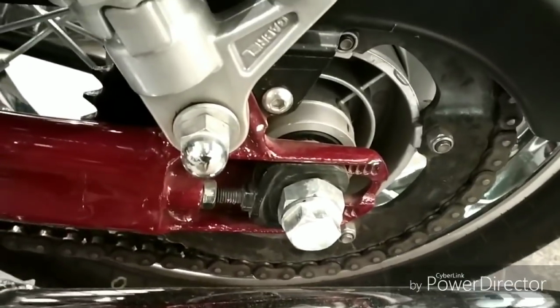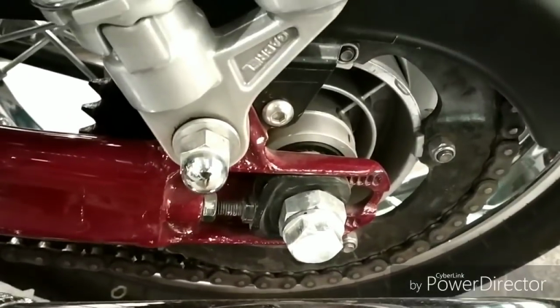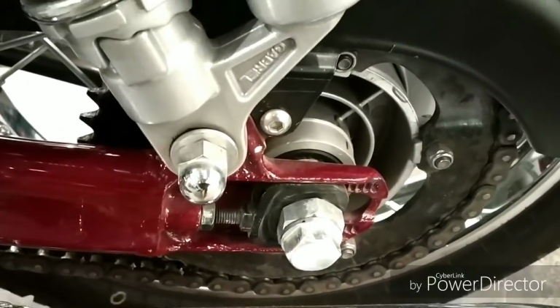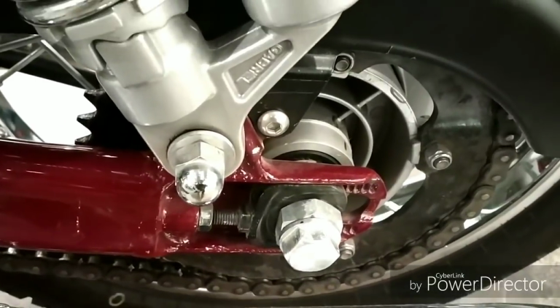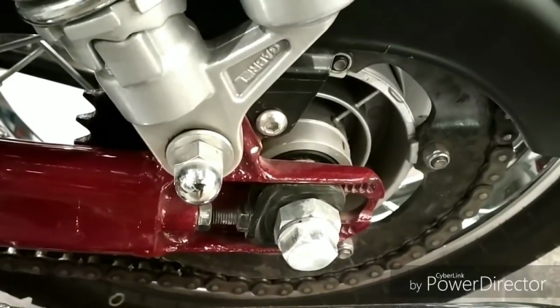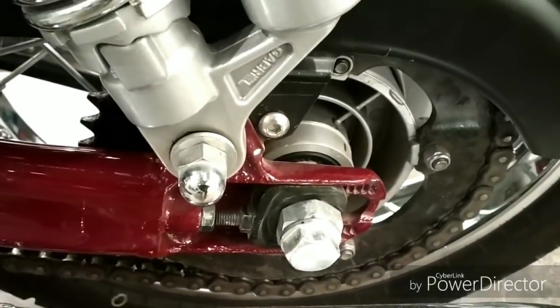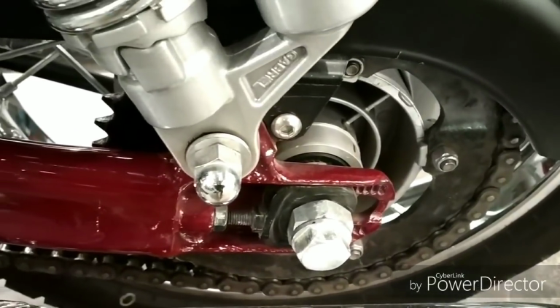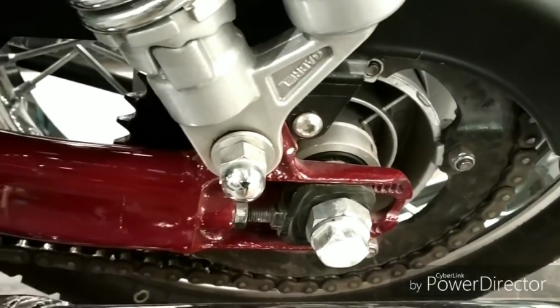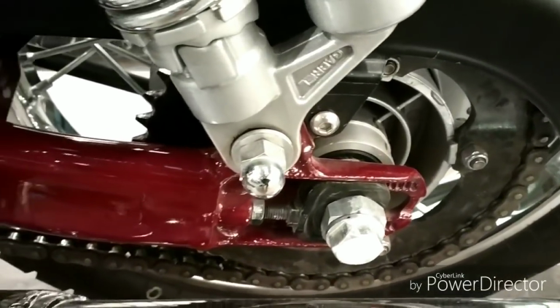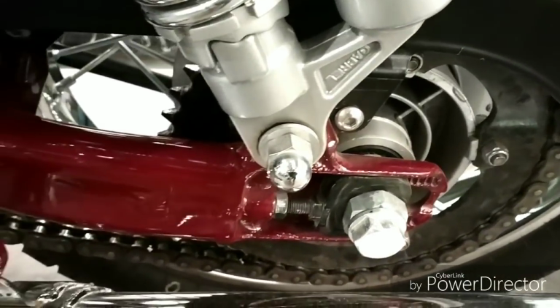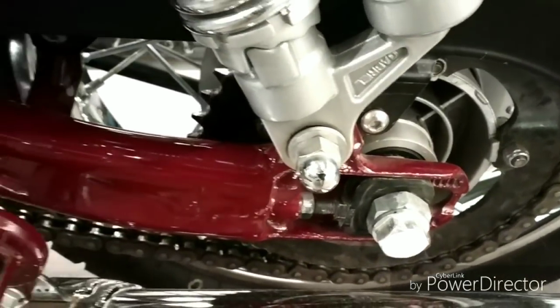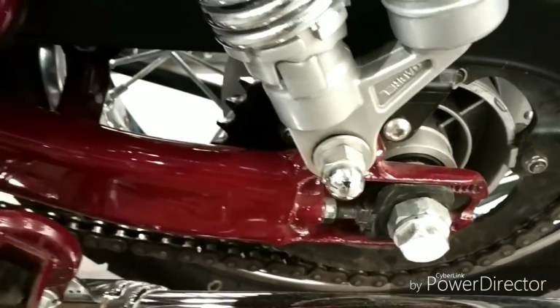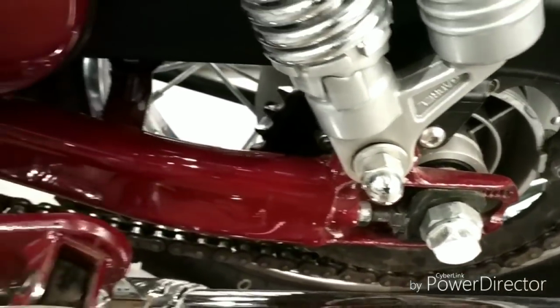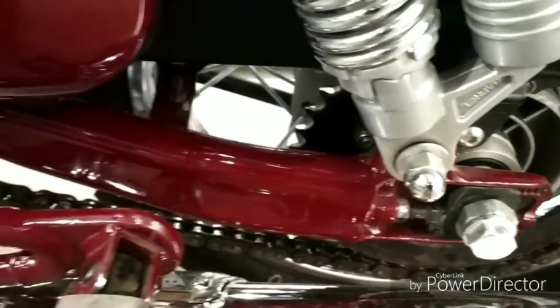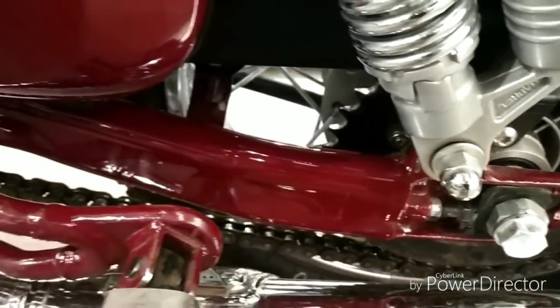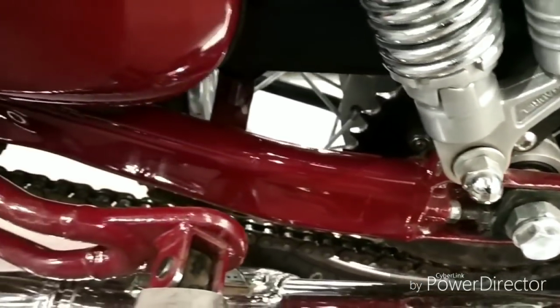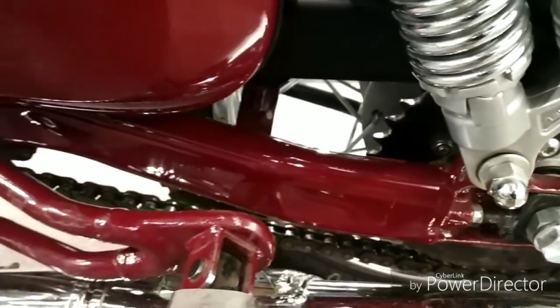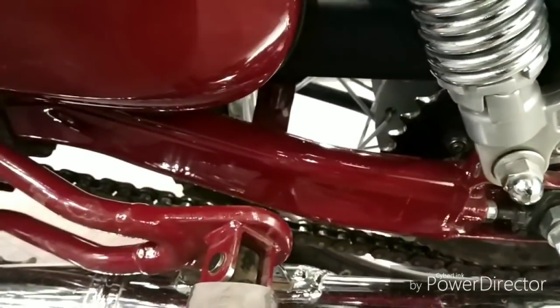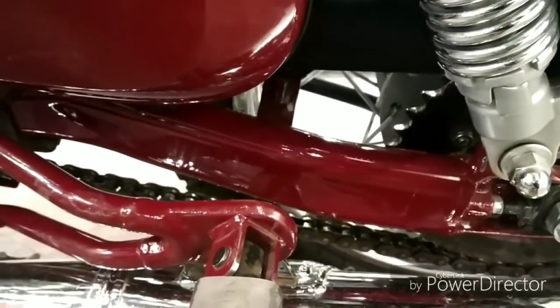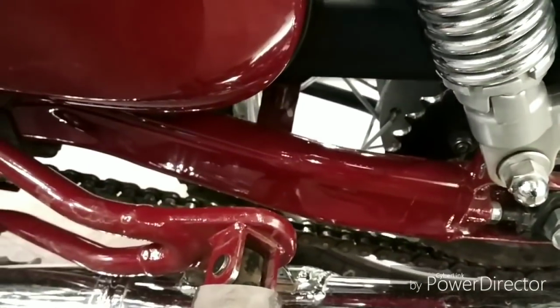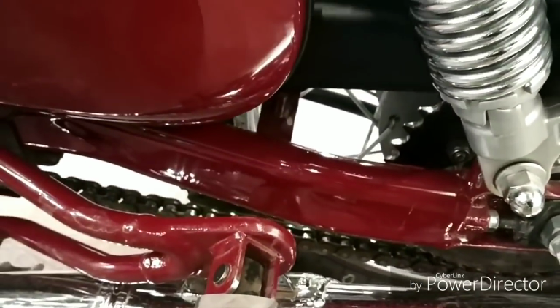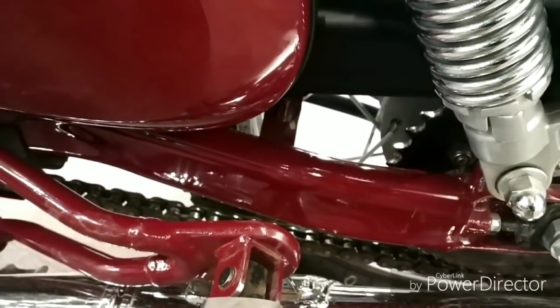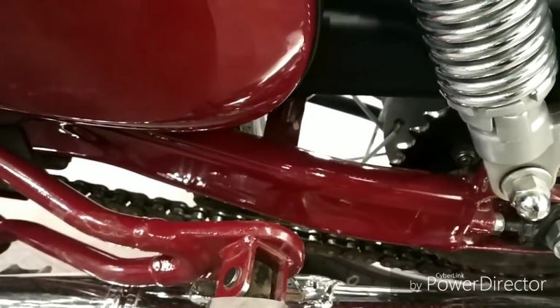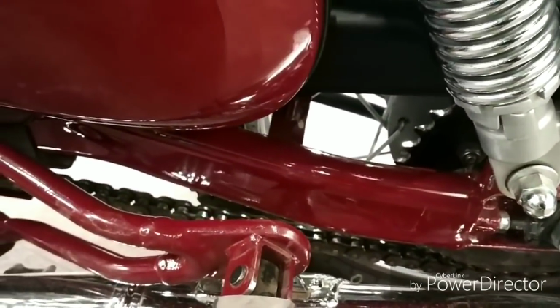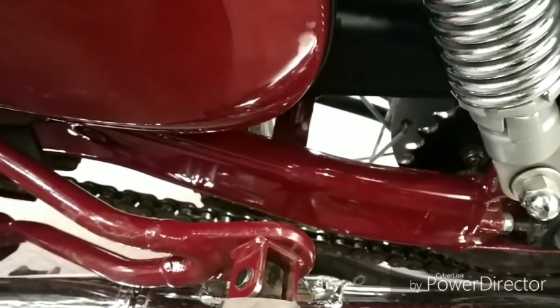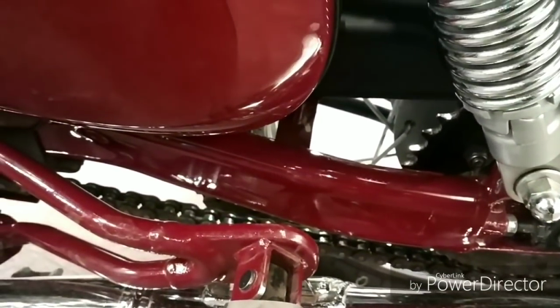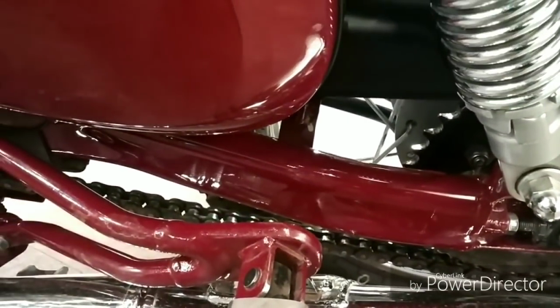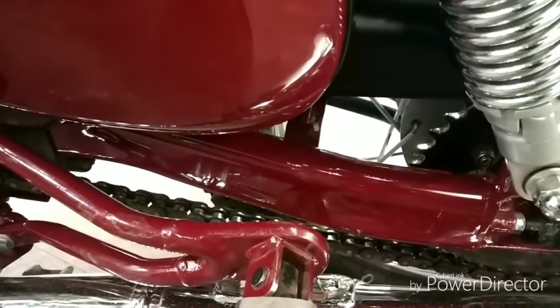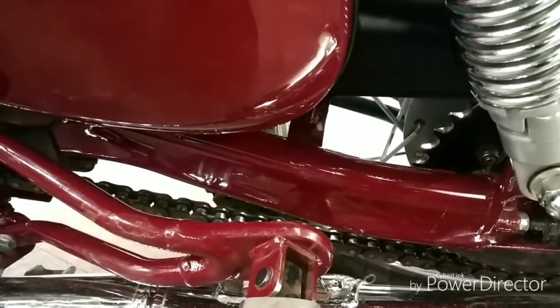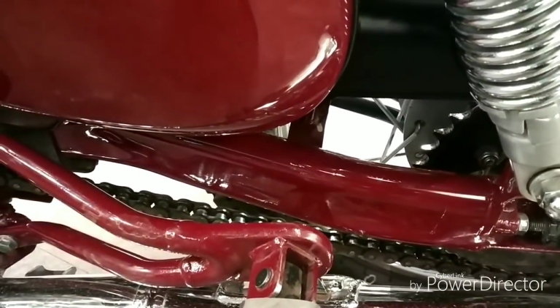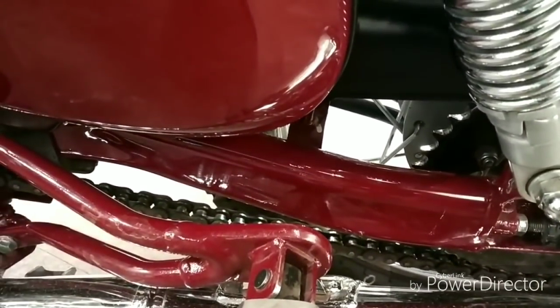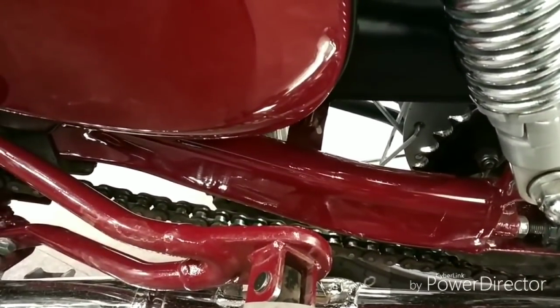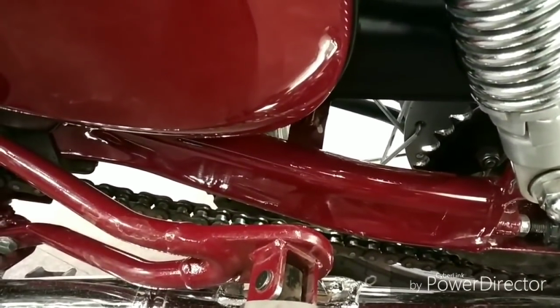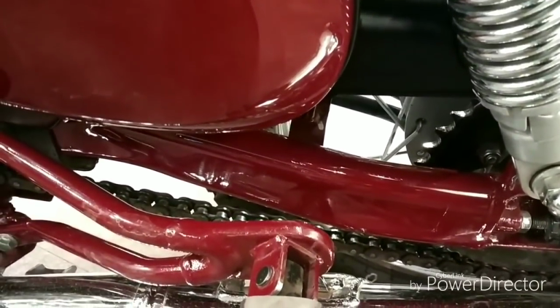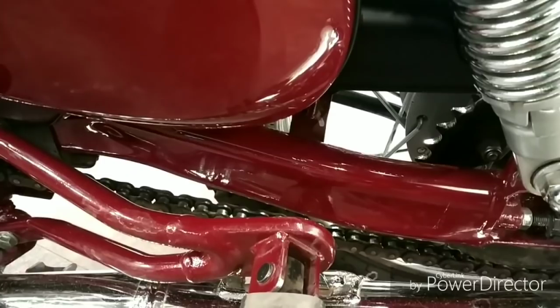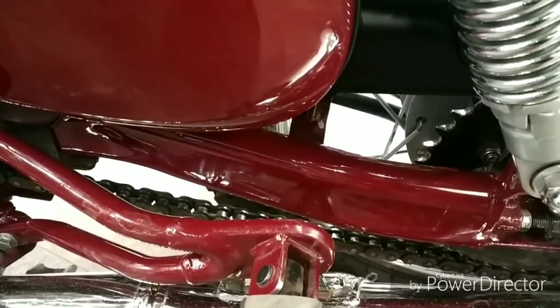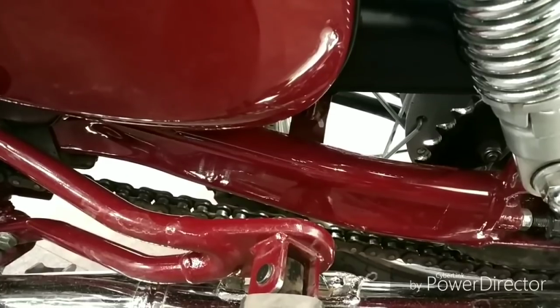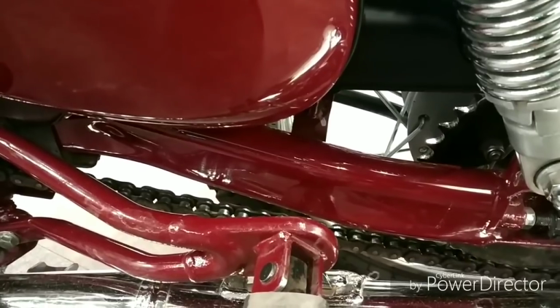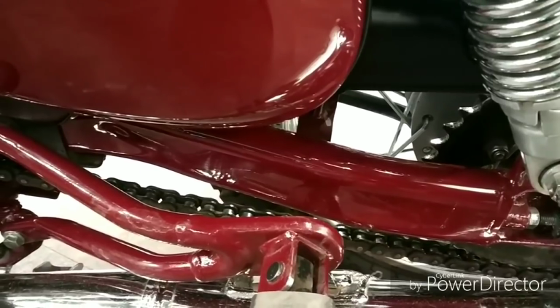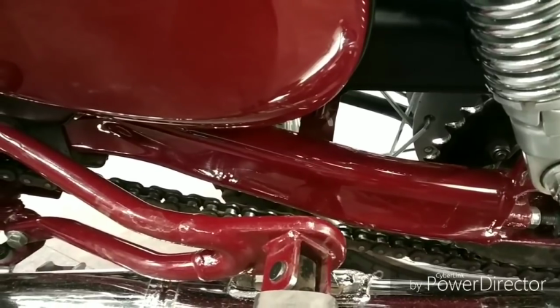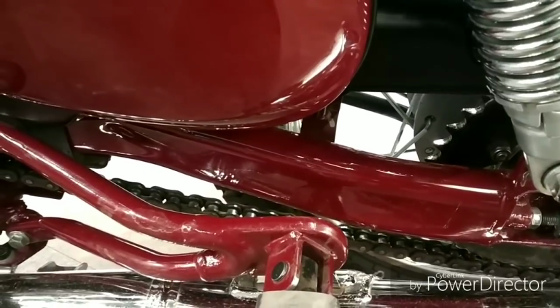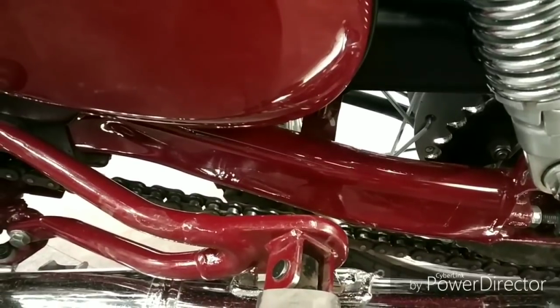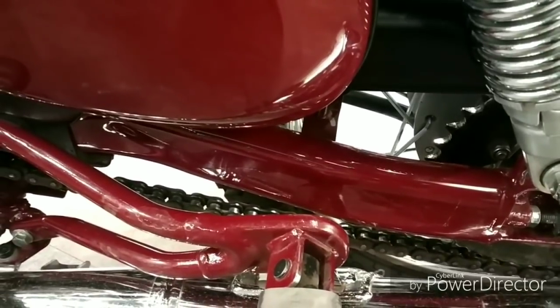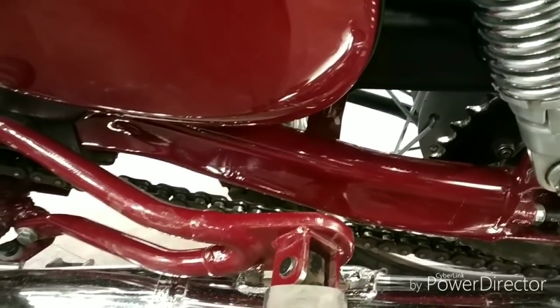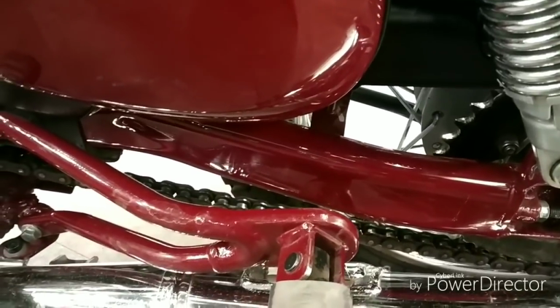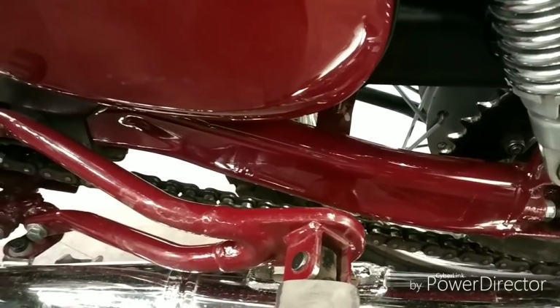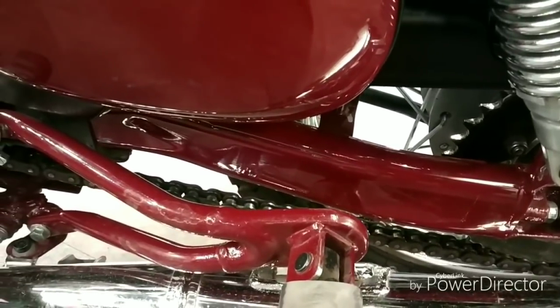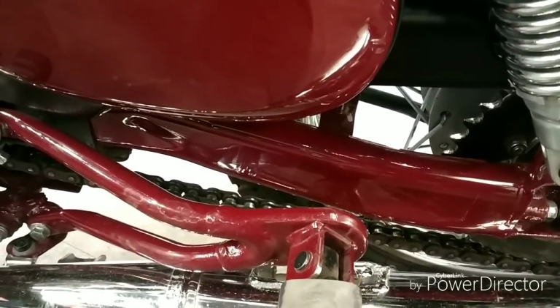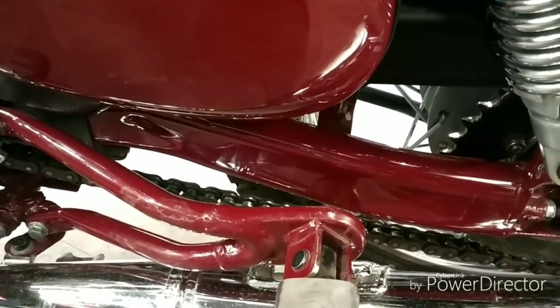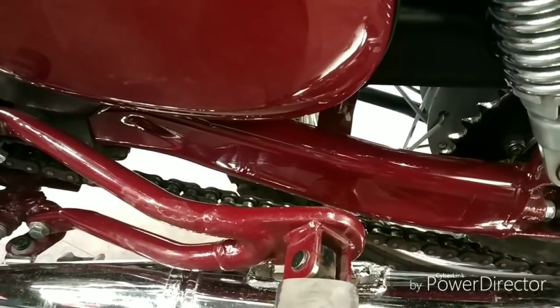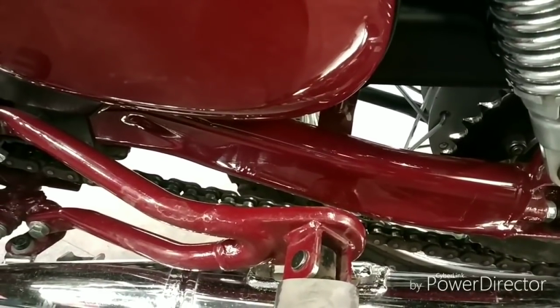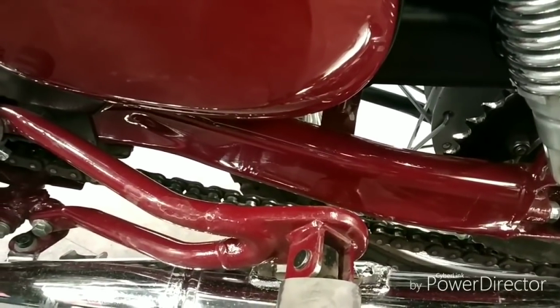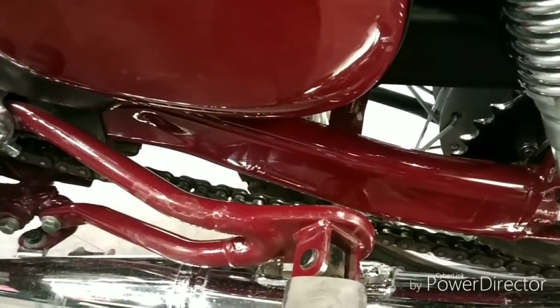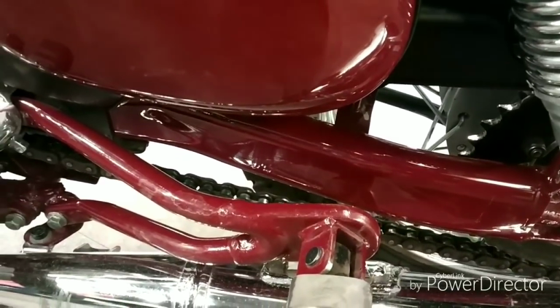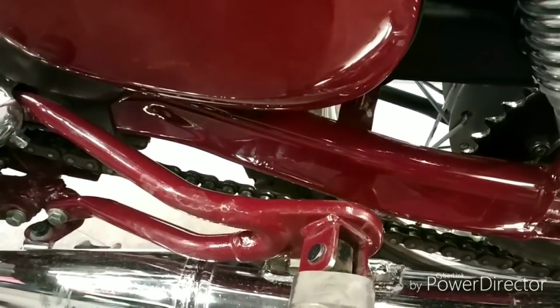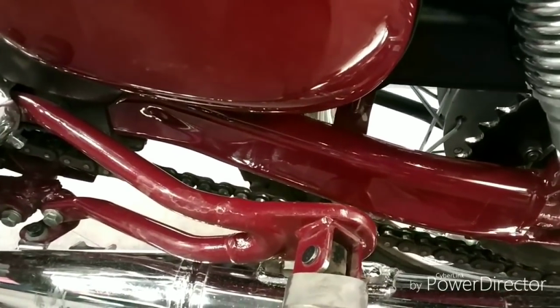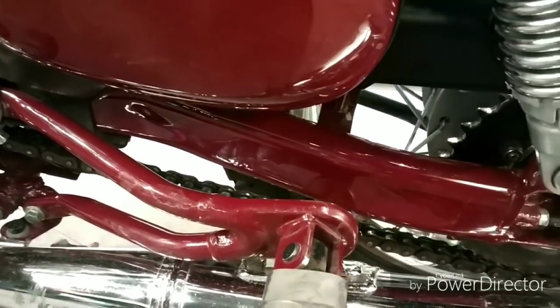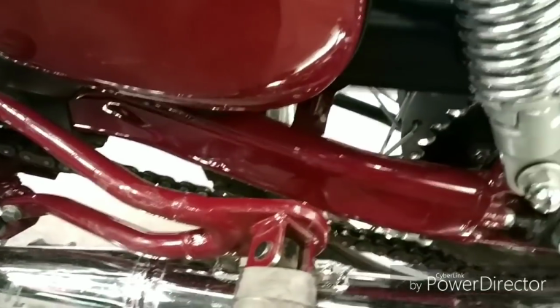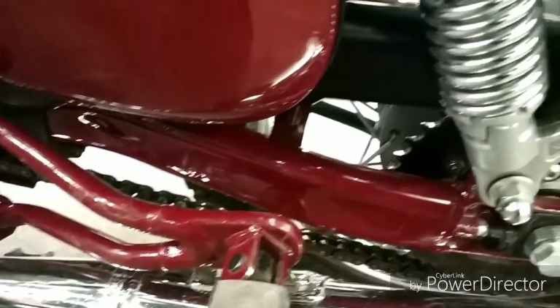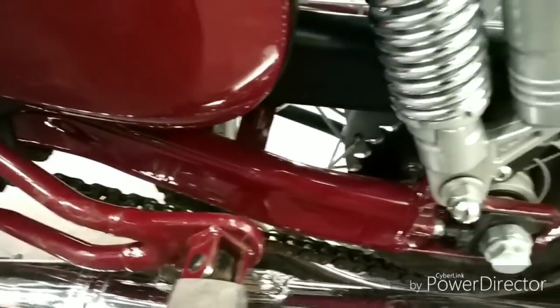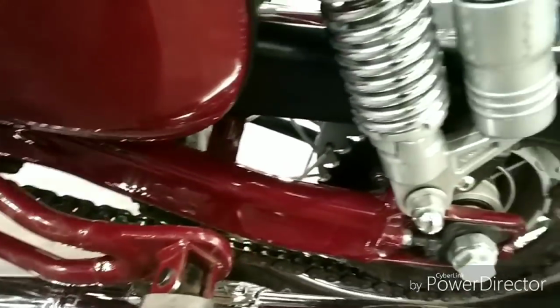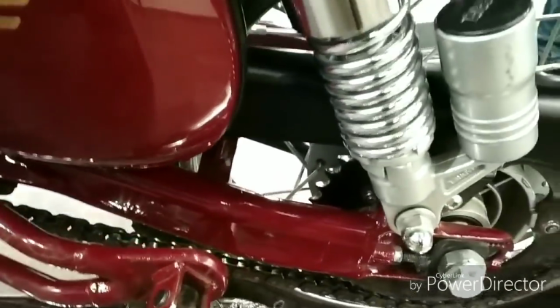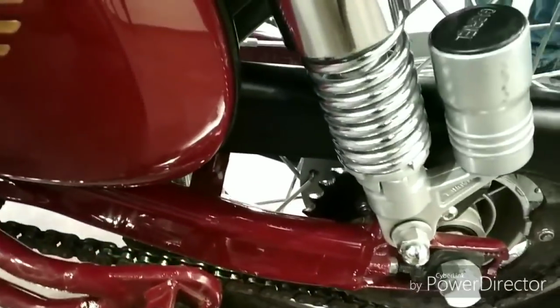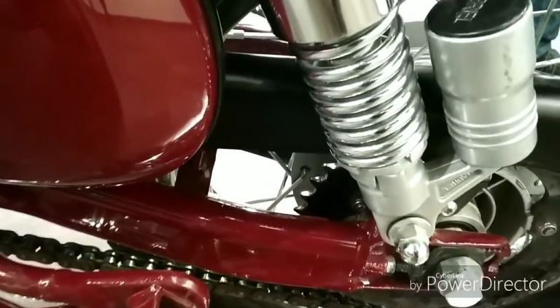Another thing — this is the sprocket. The final drive ratios are good. I've just taken a test ride on the Java 42.